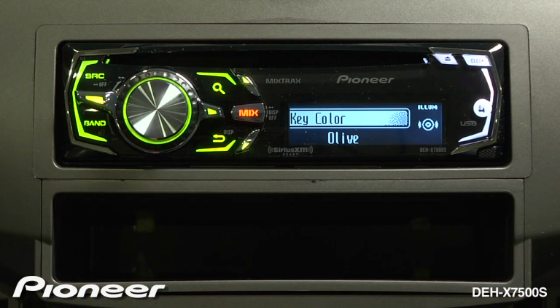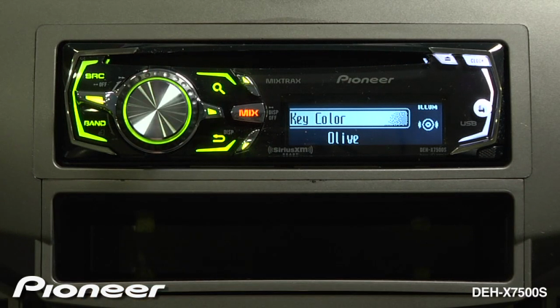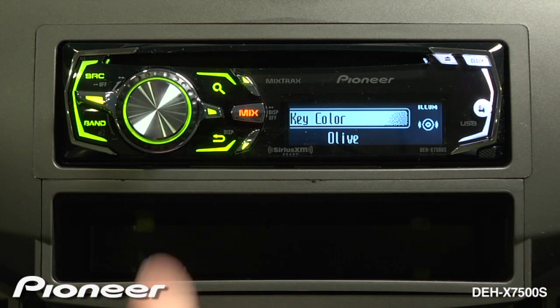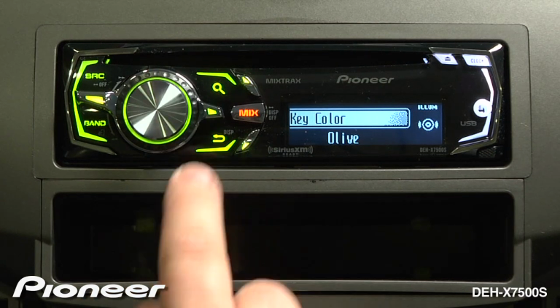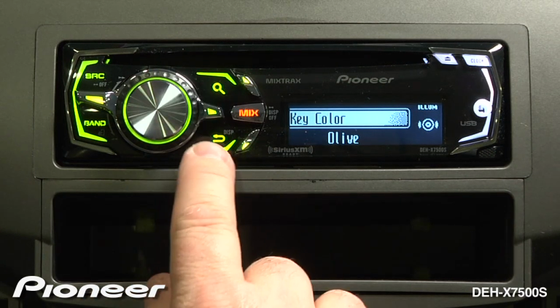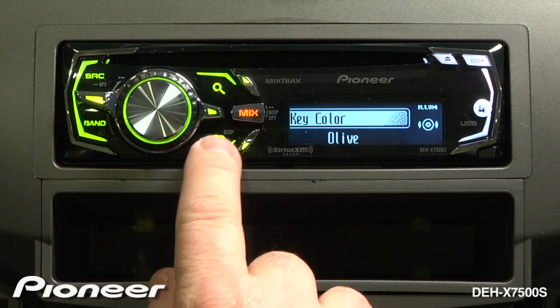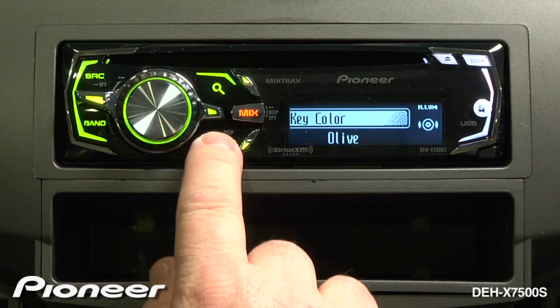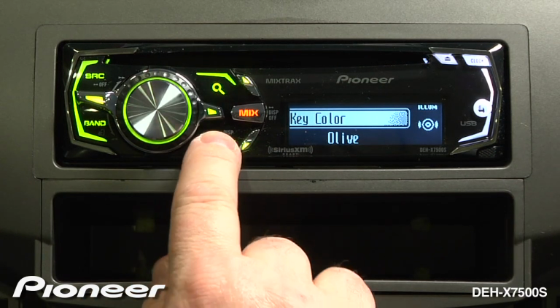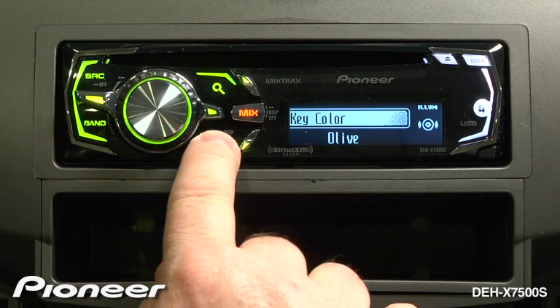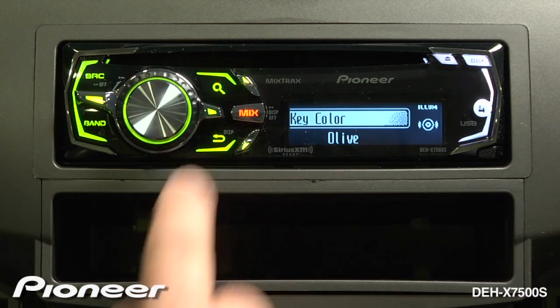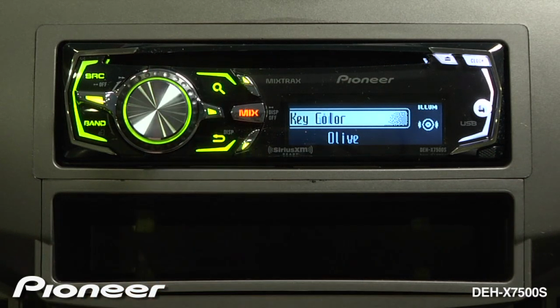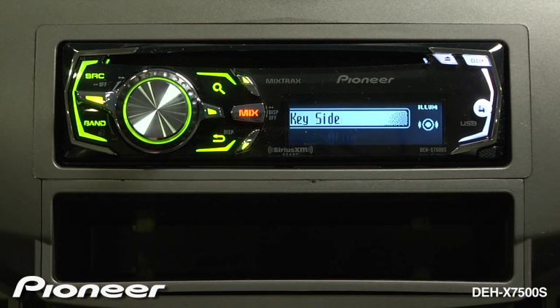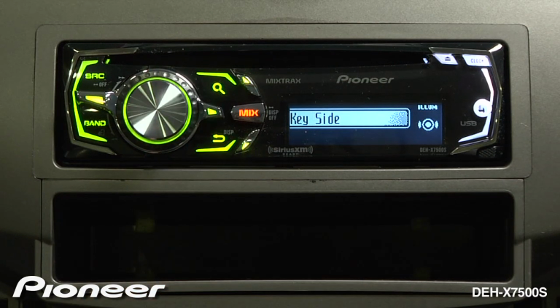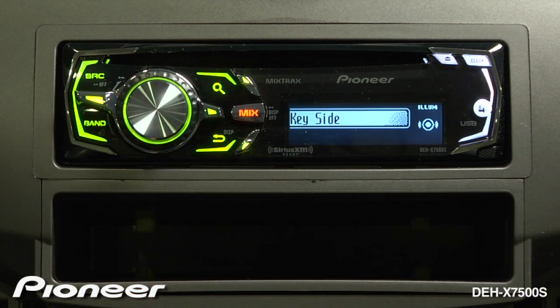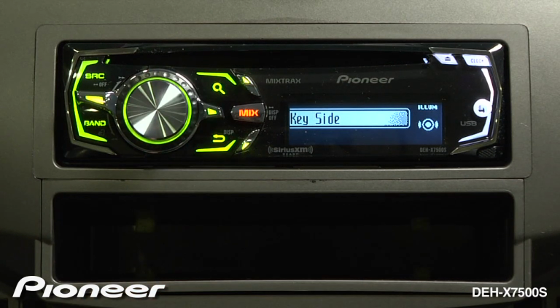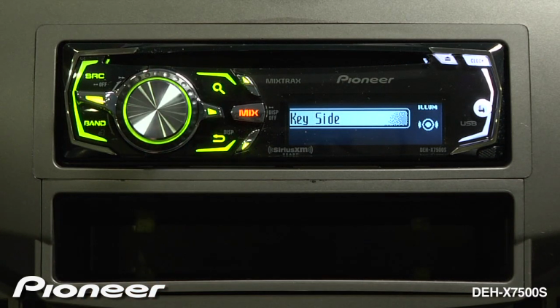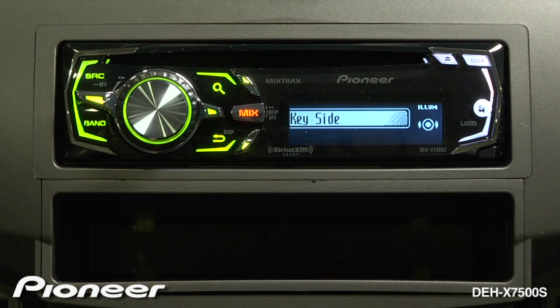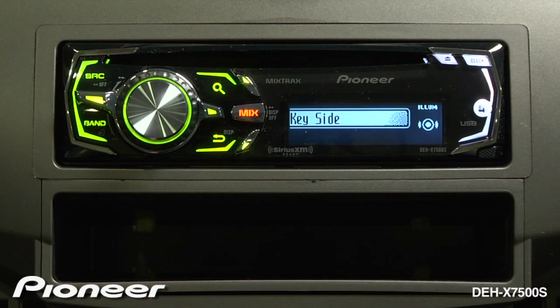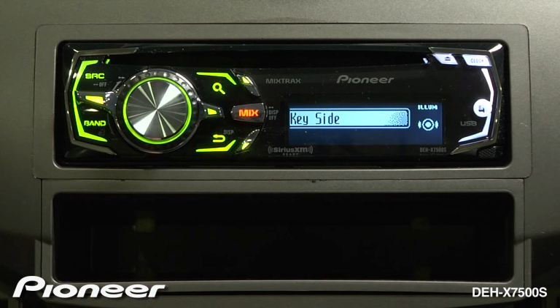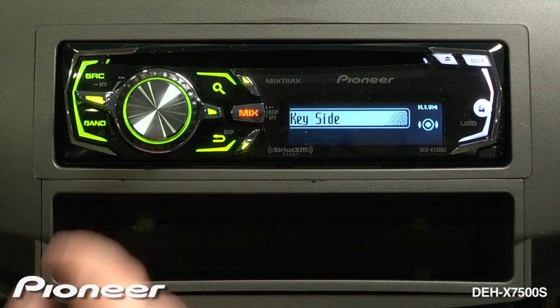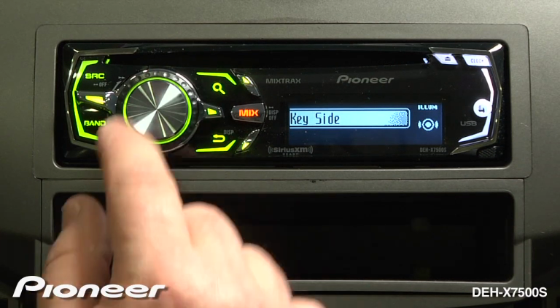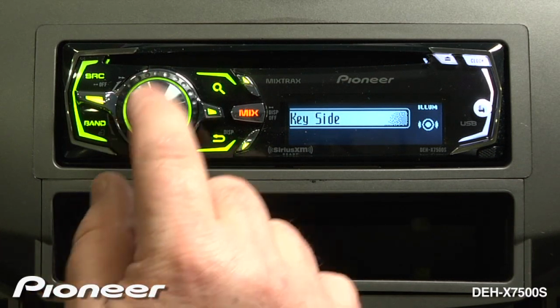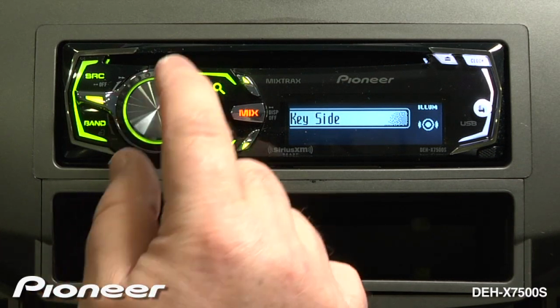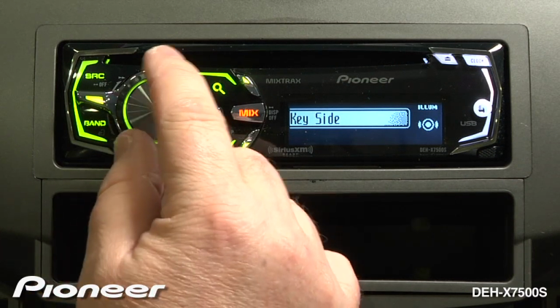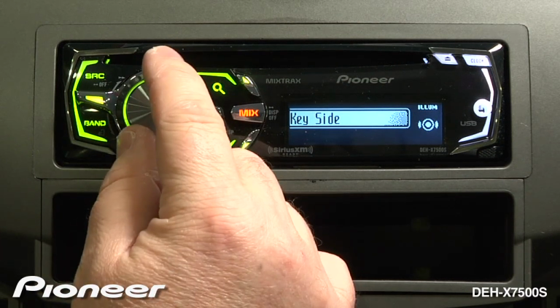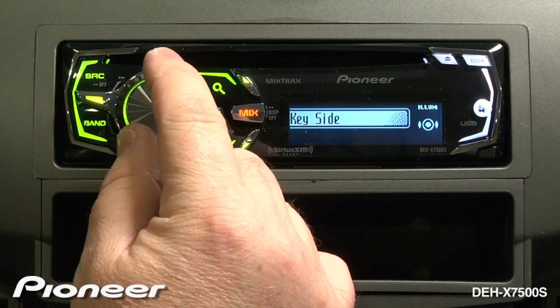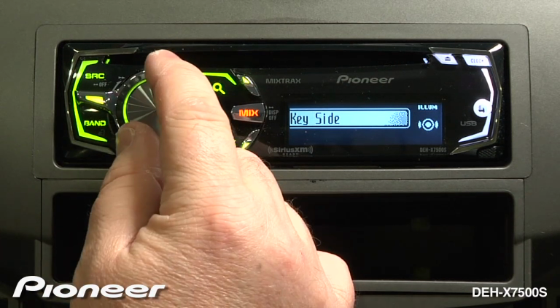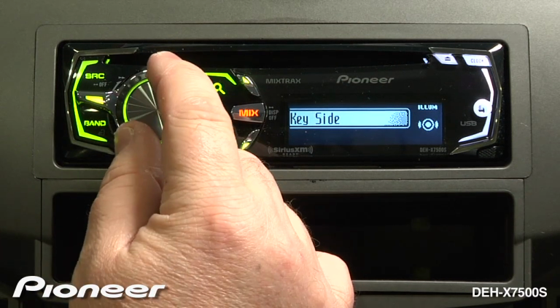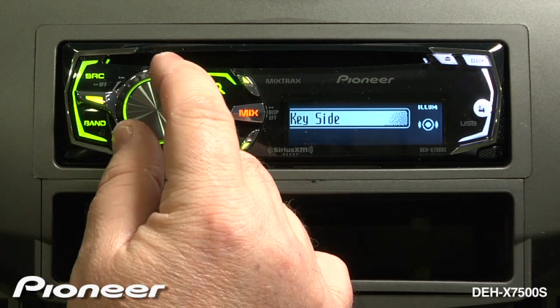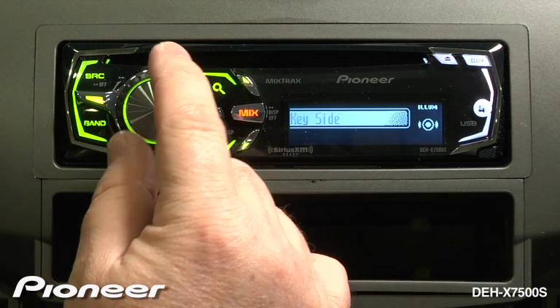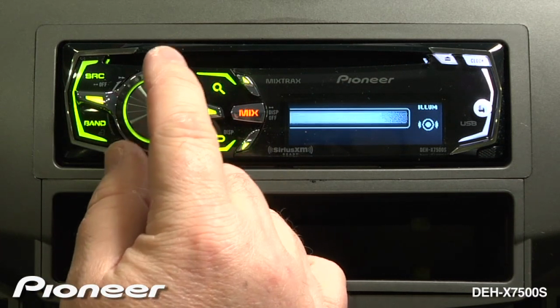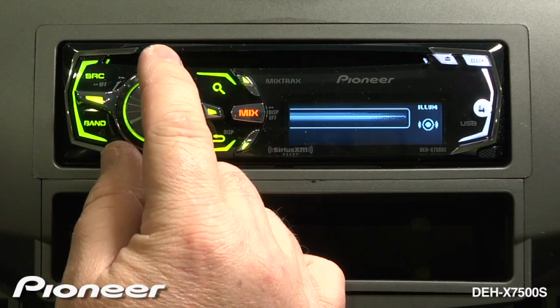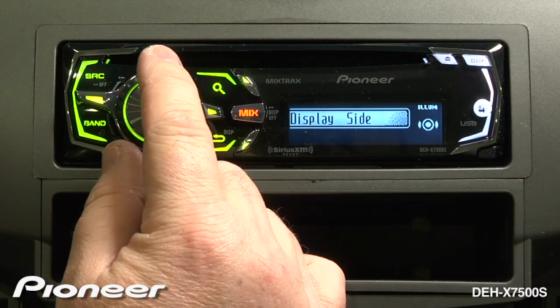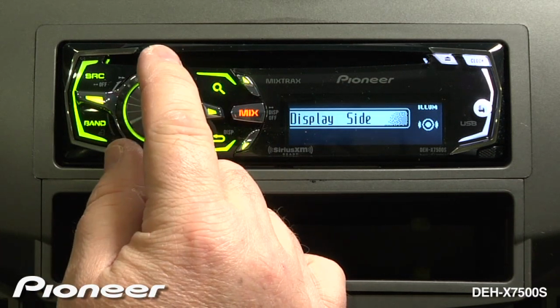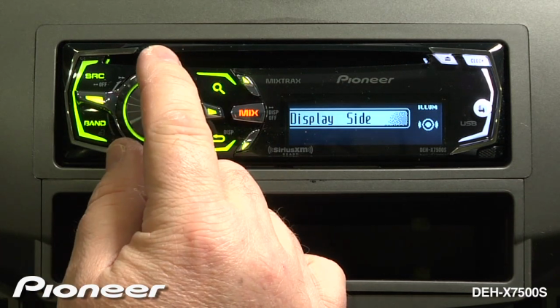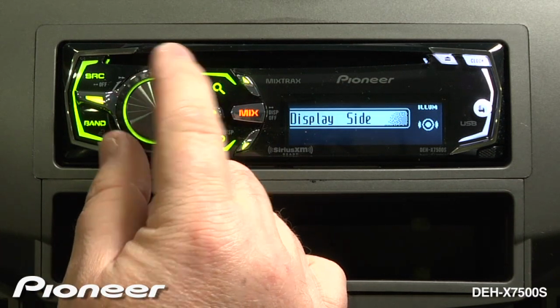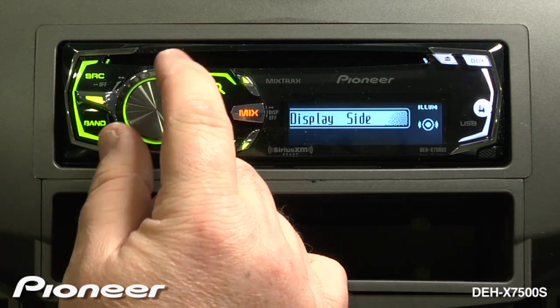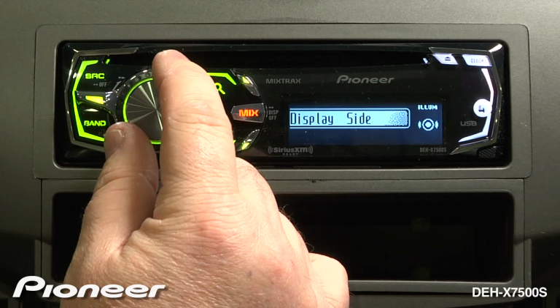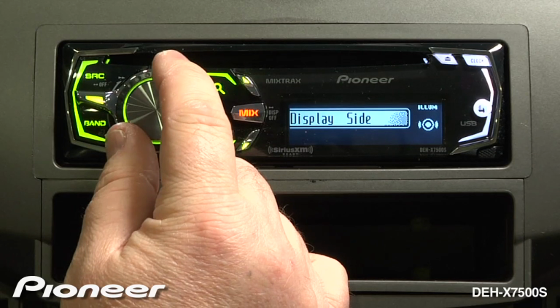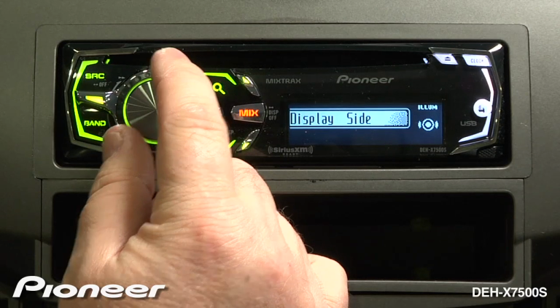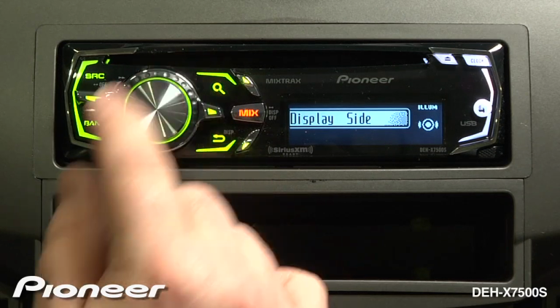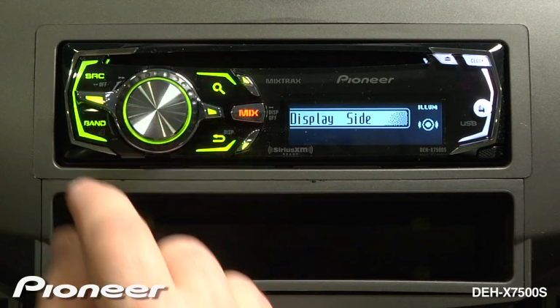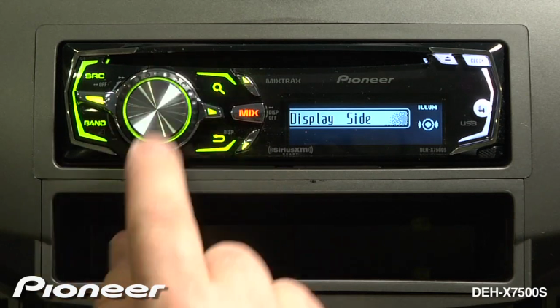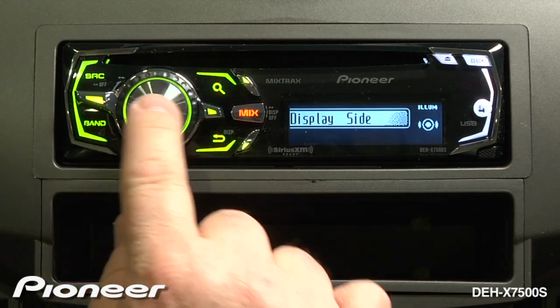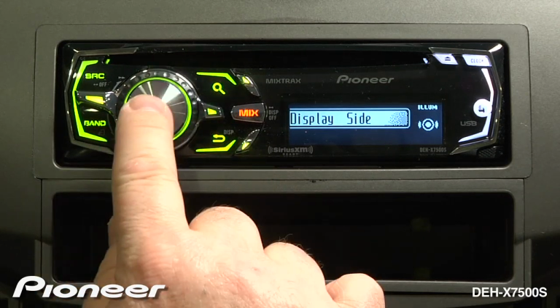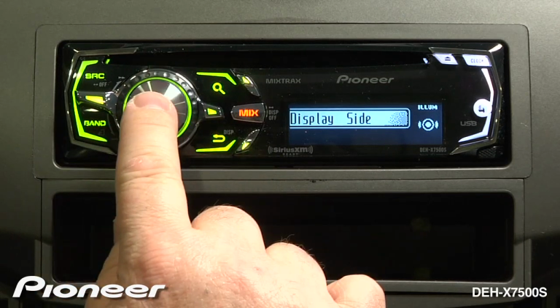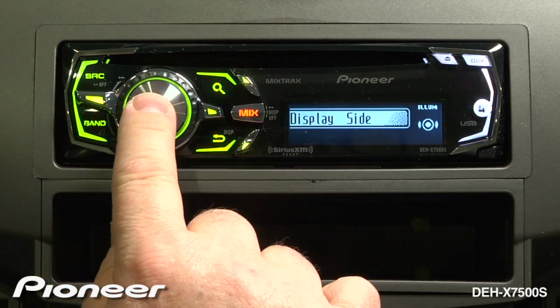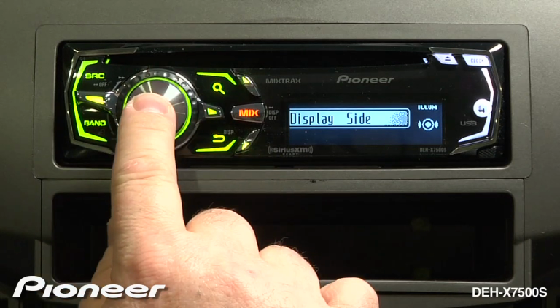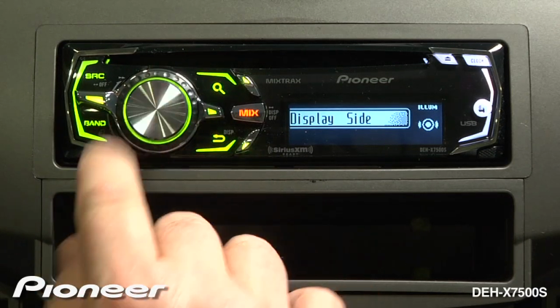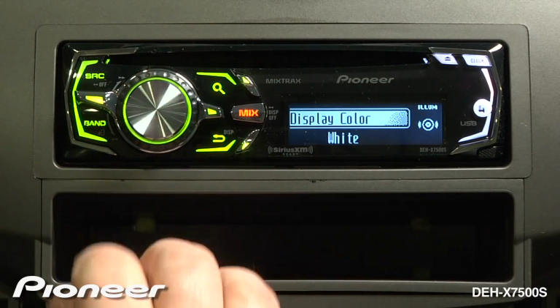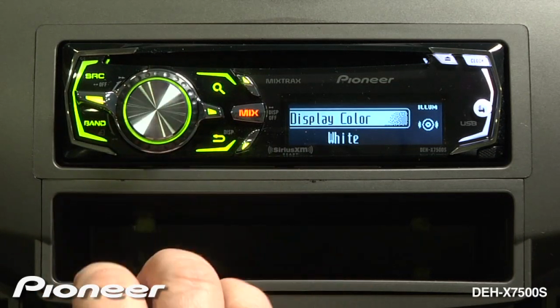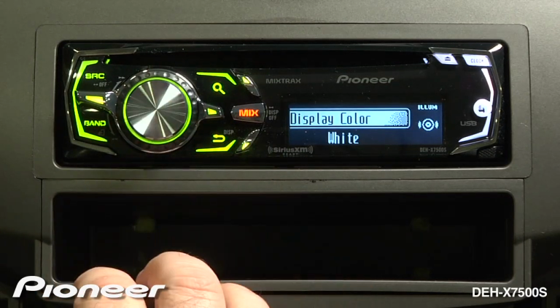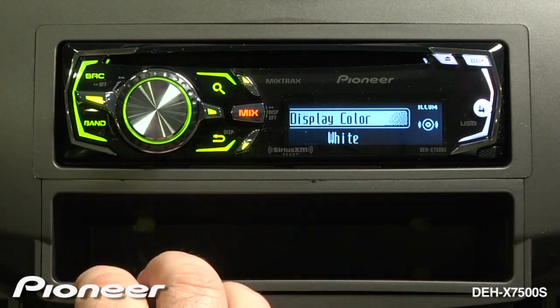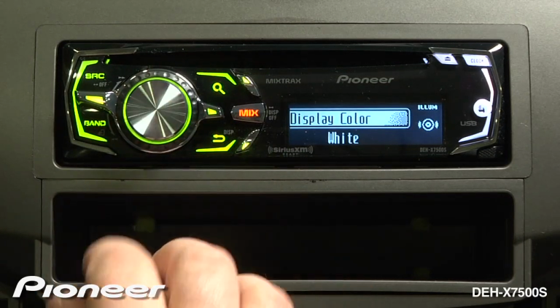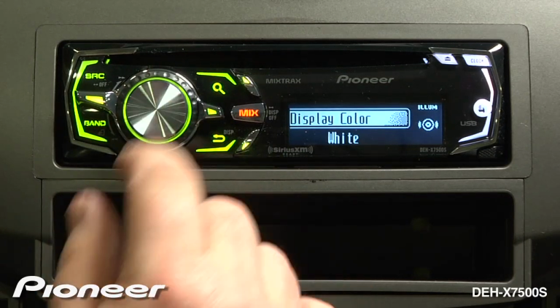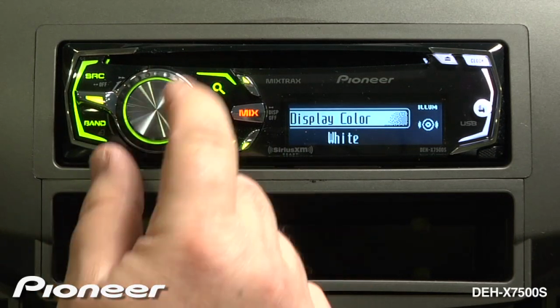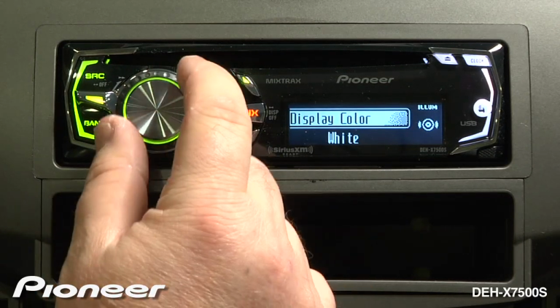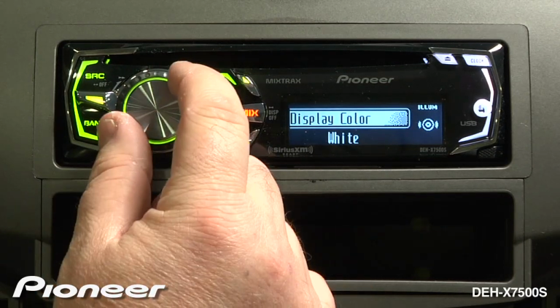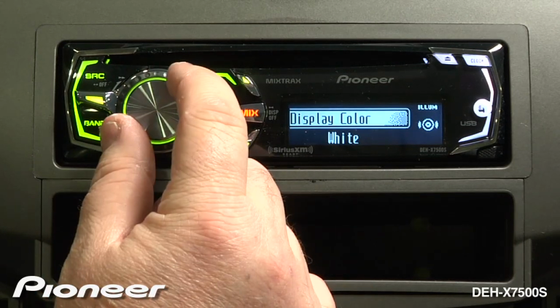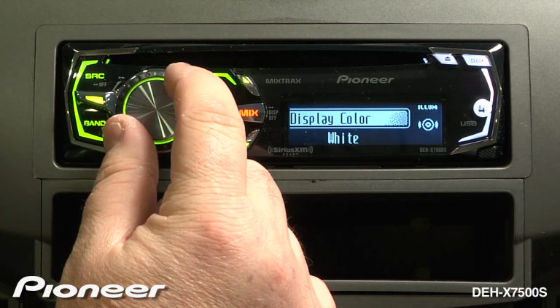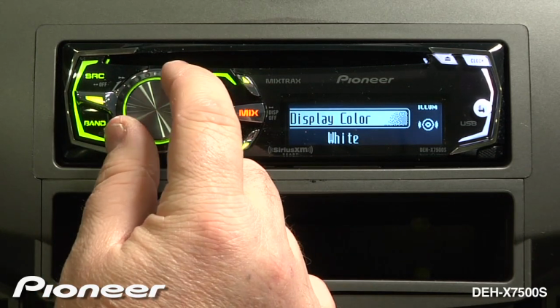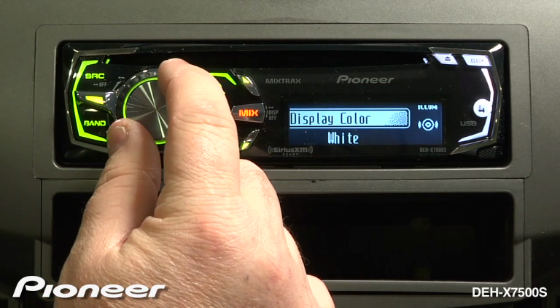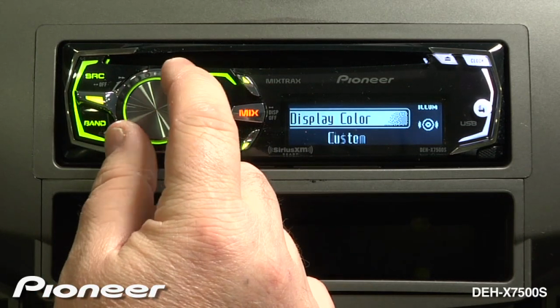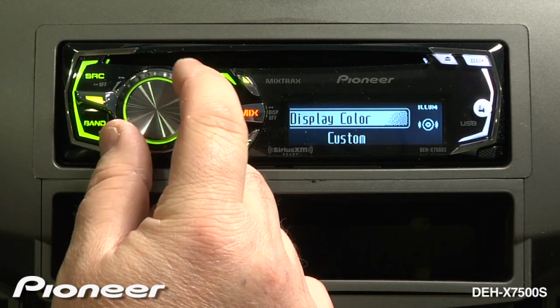Now I'll go back and I will adjust just the display side now to something different as well.